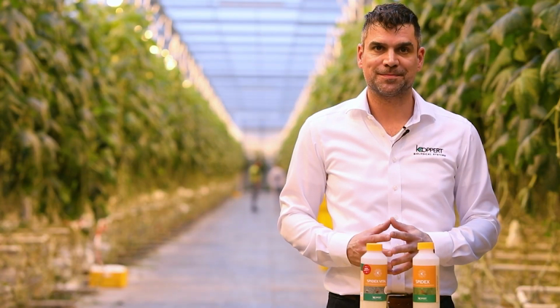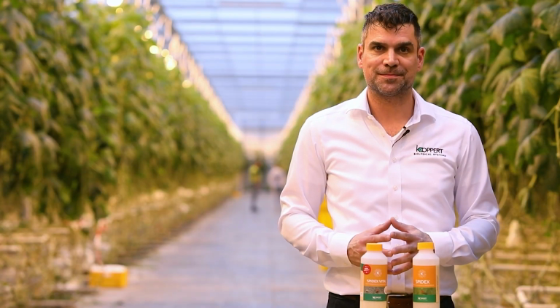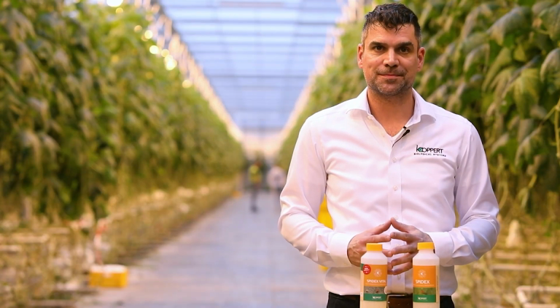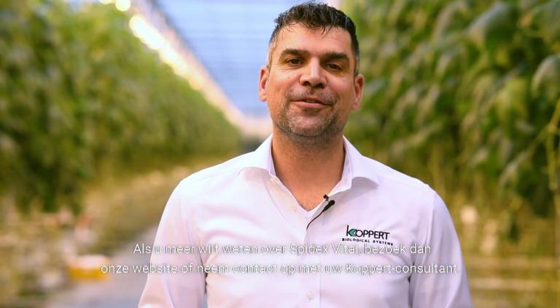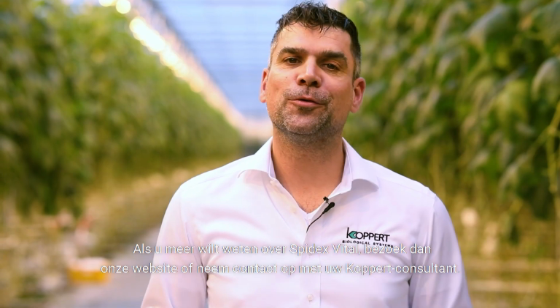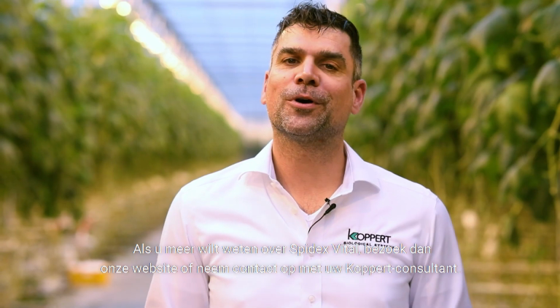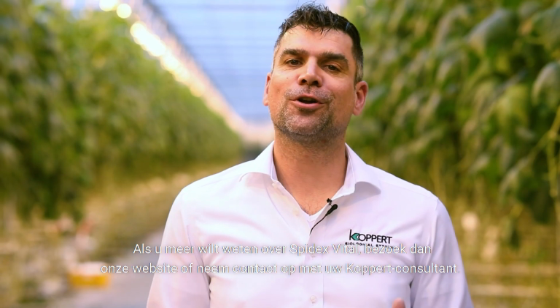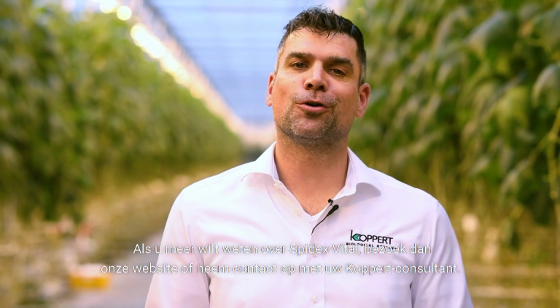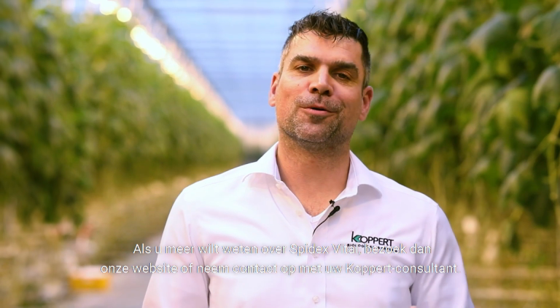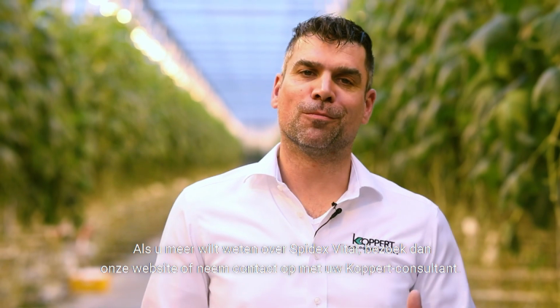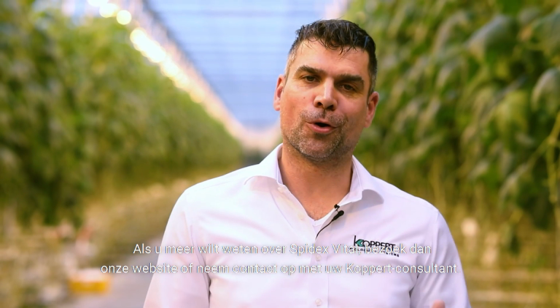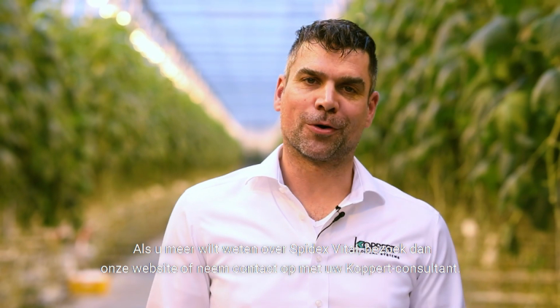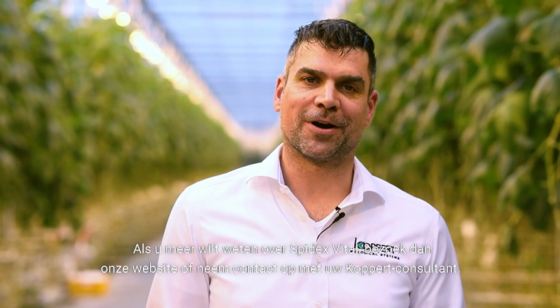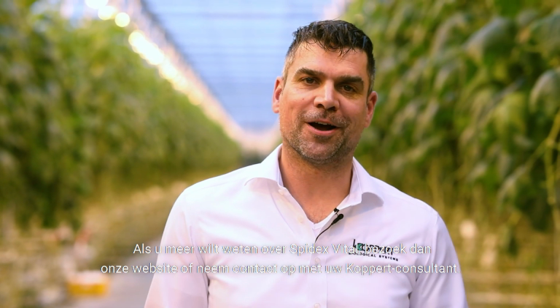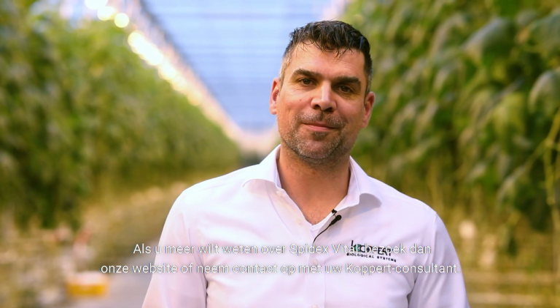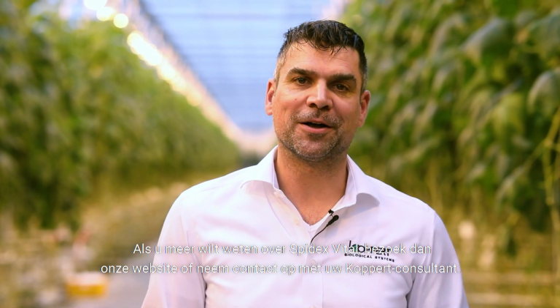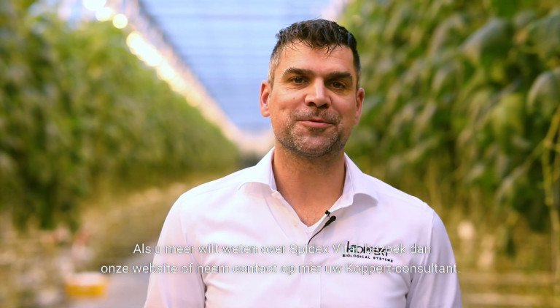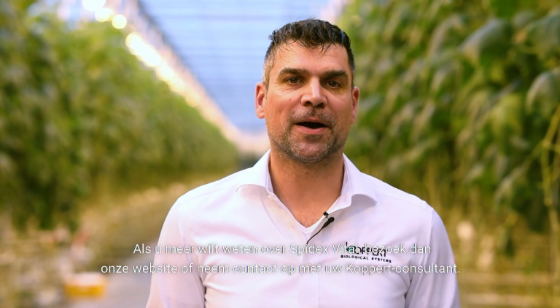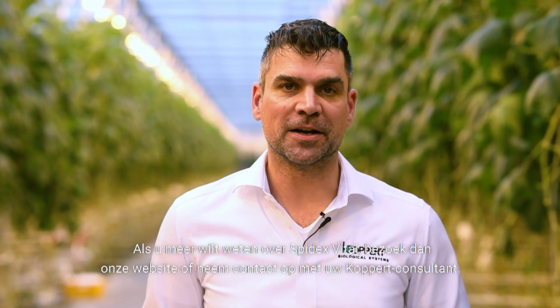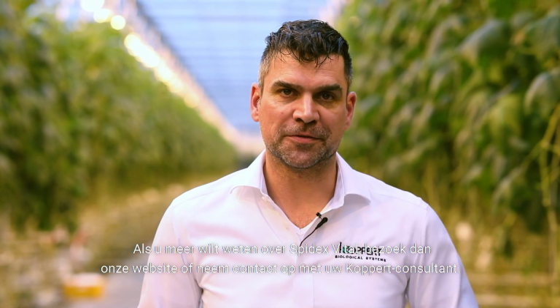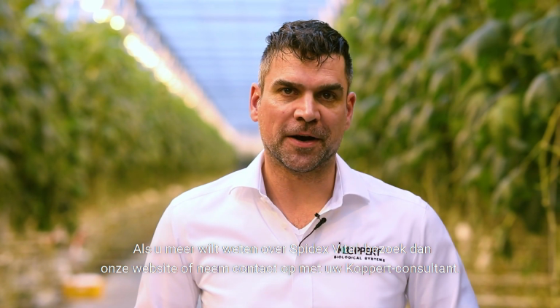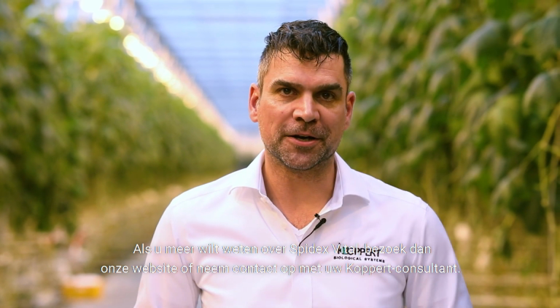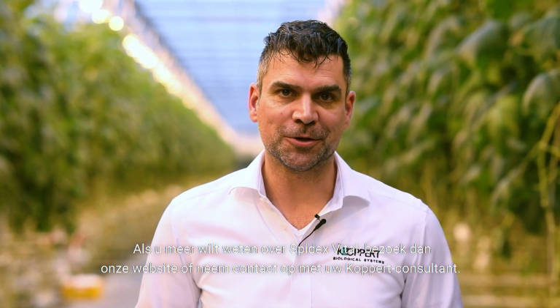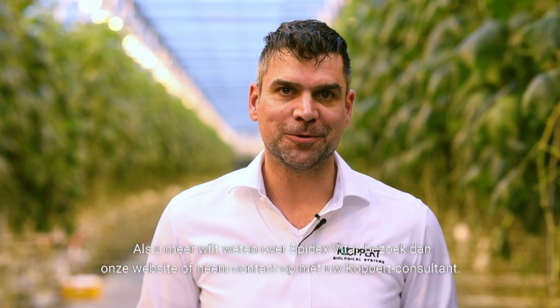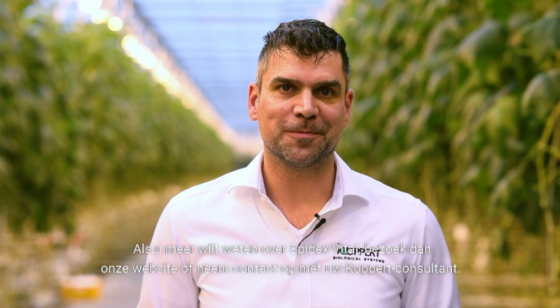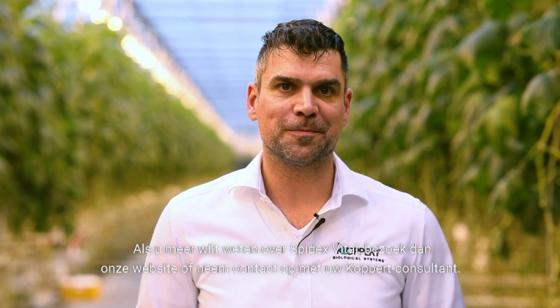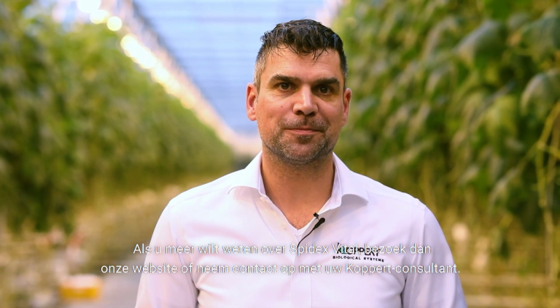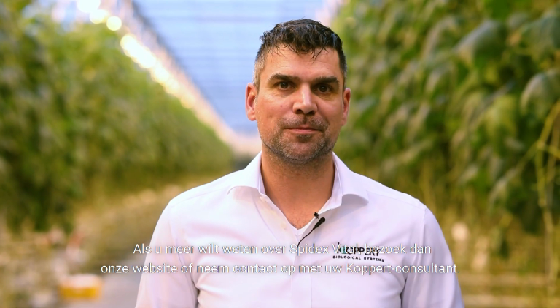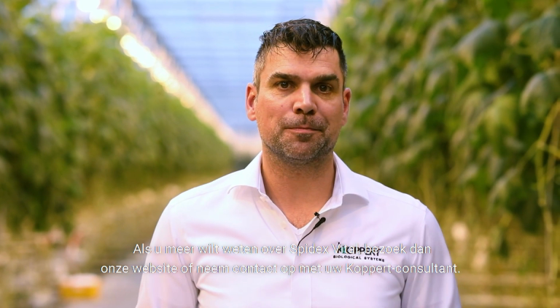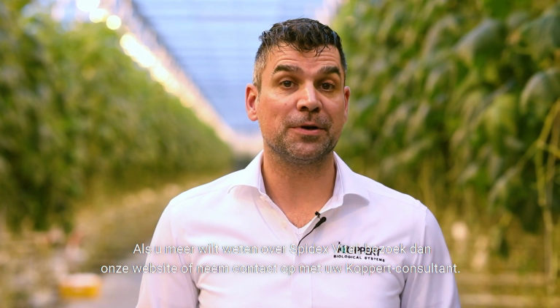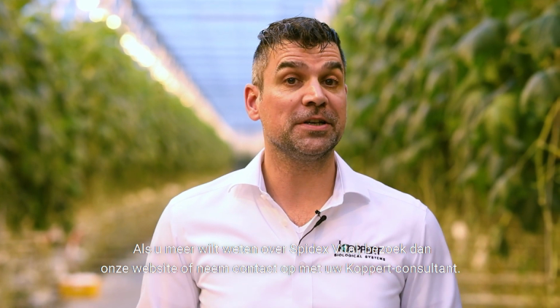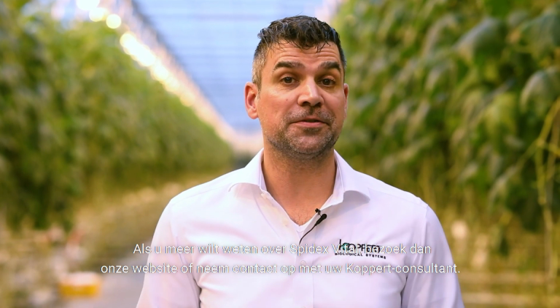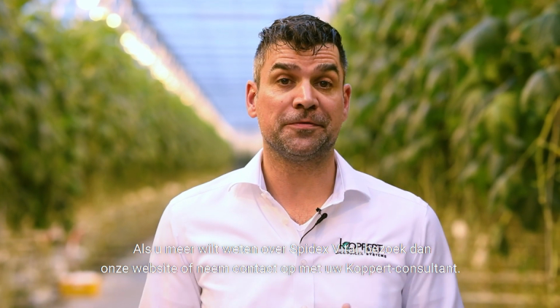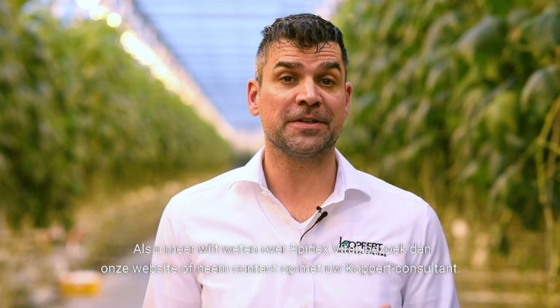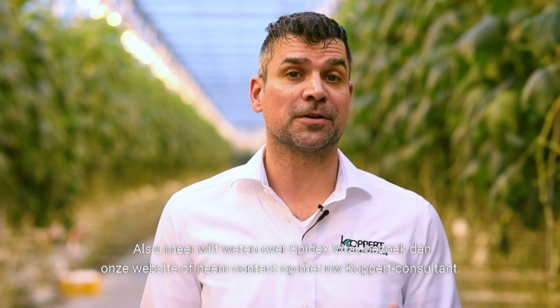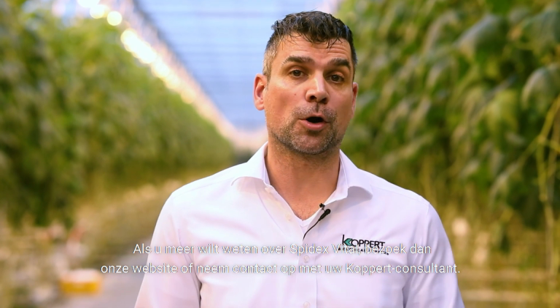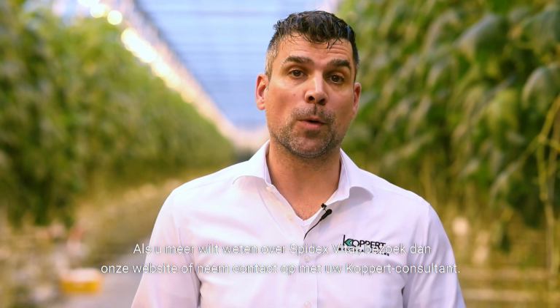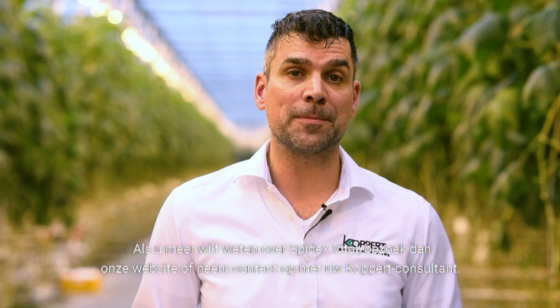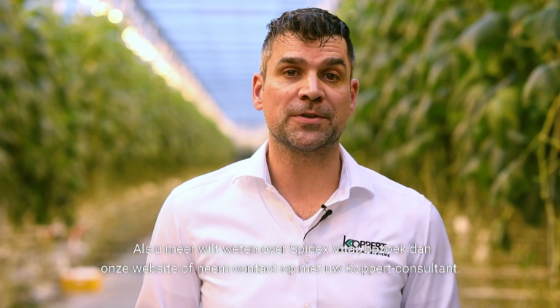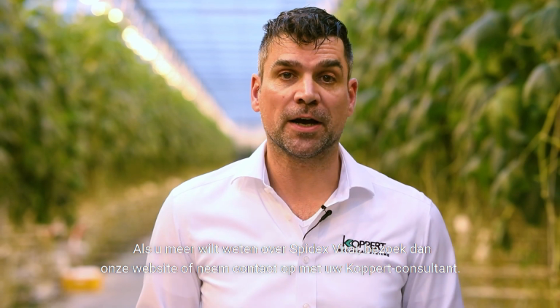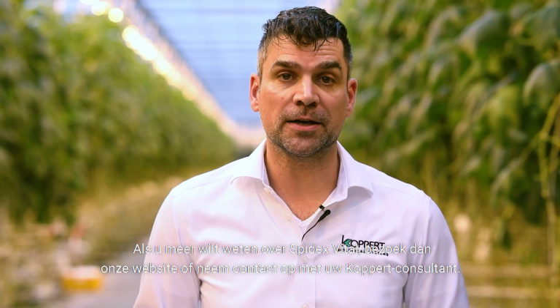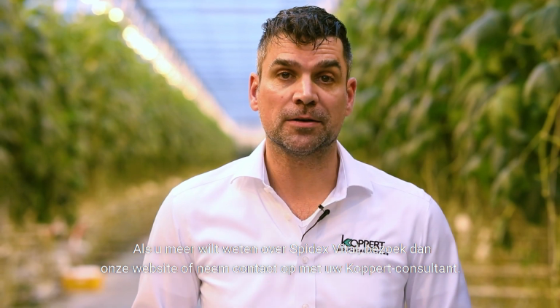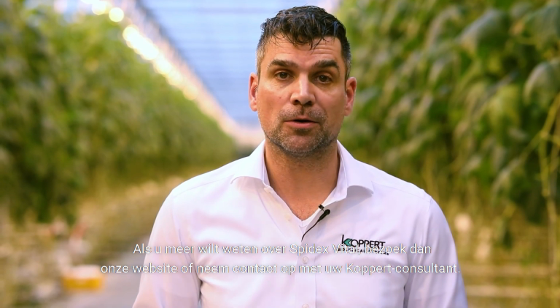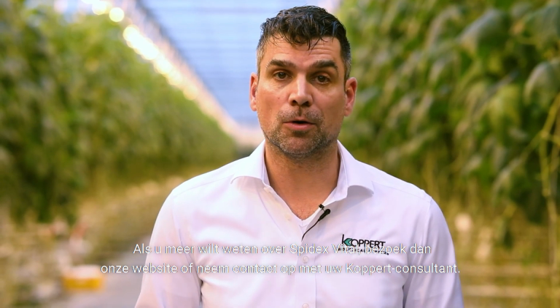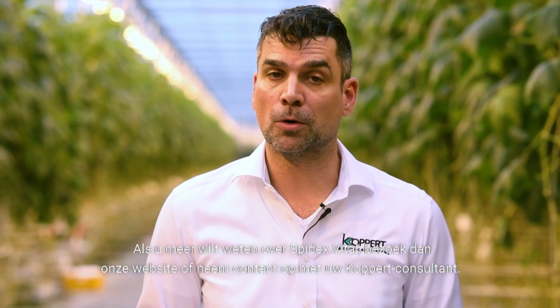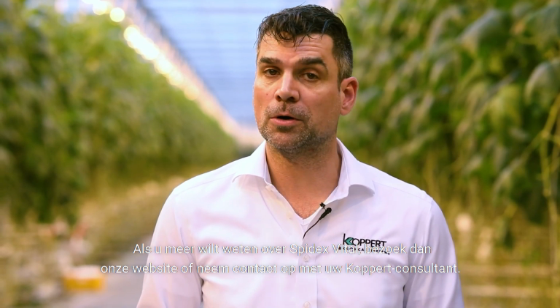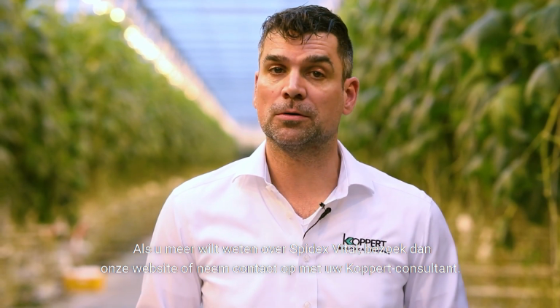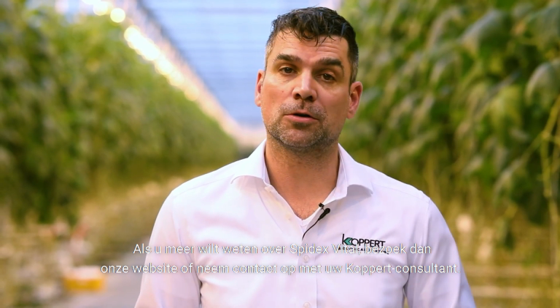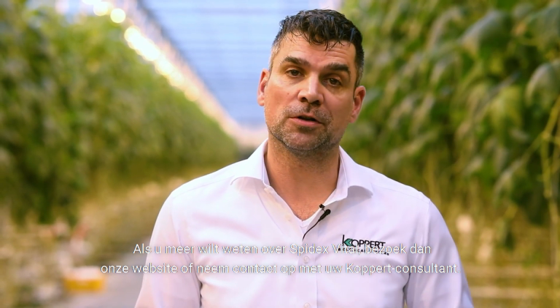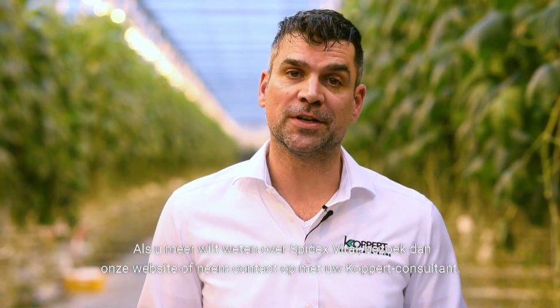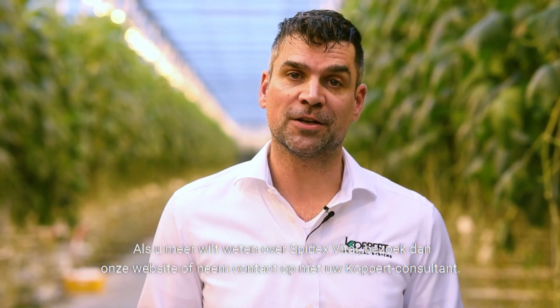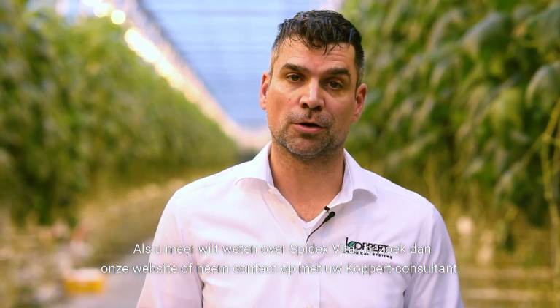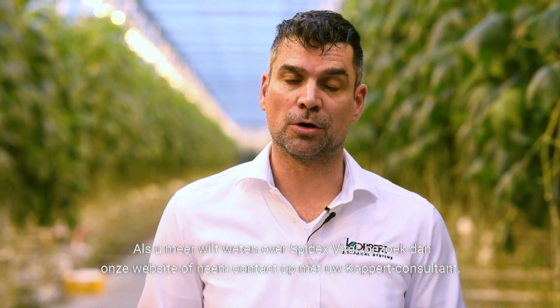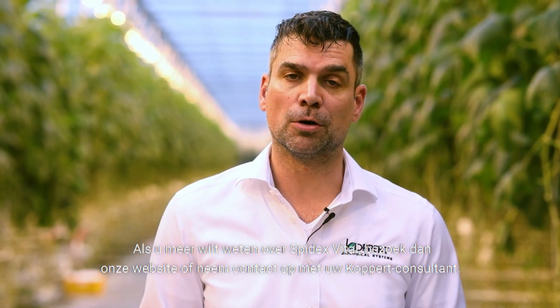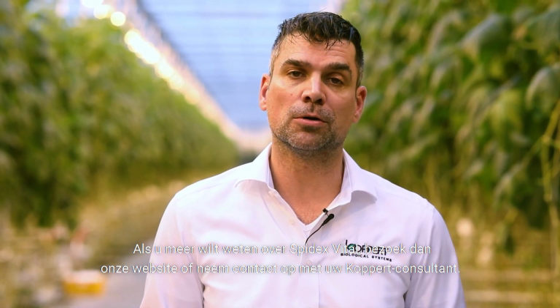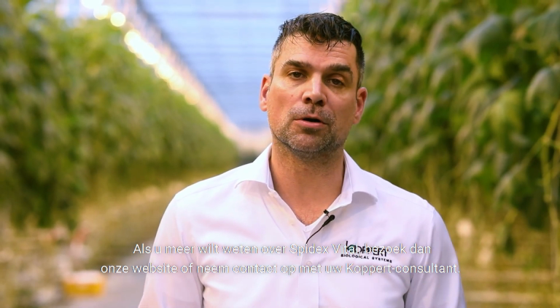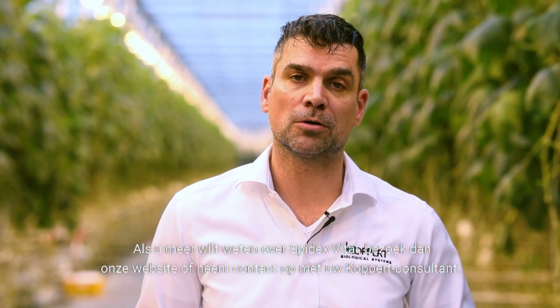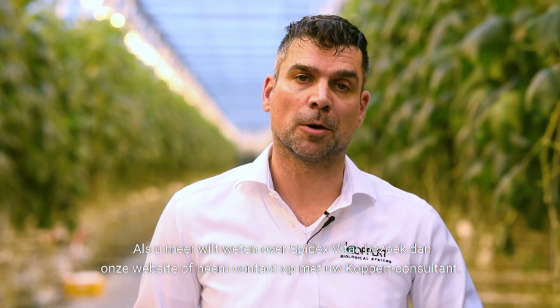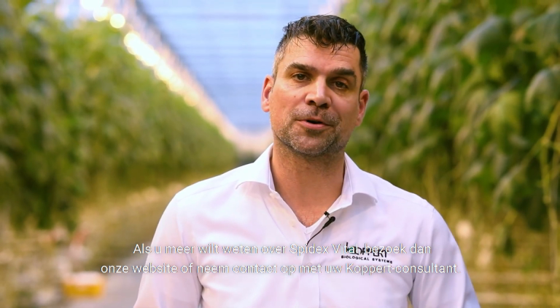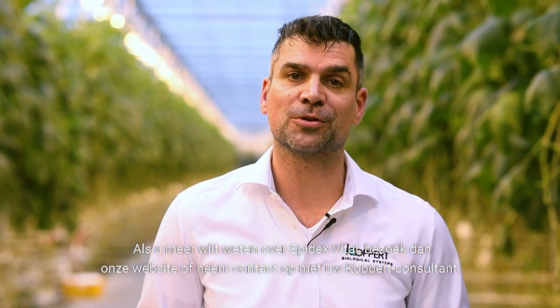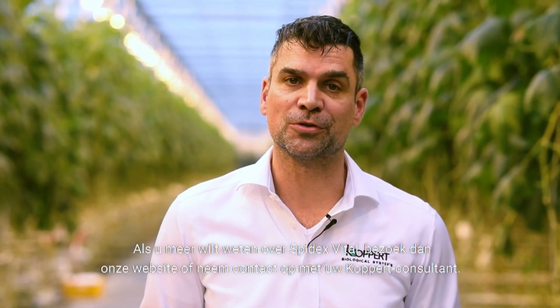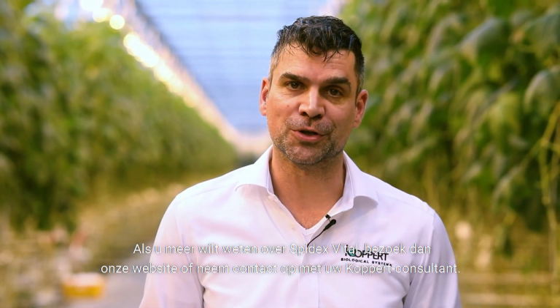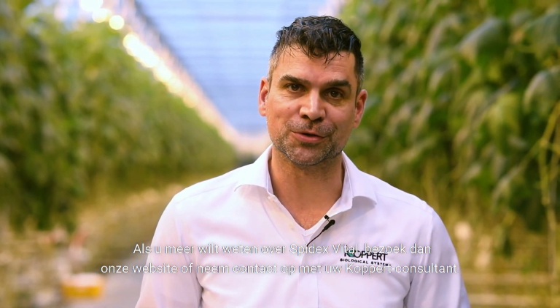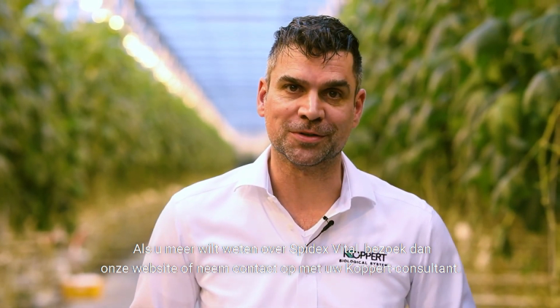If you want to learn more about Spydex Vital, please visit our website or contact your local copper consultant.